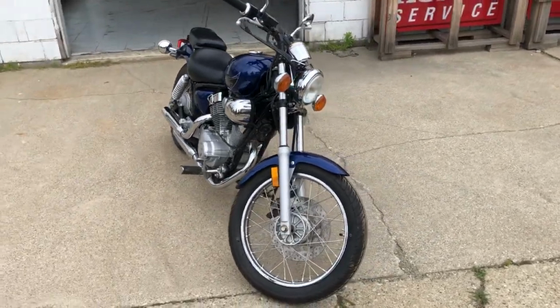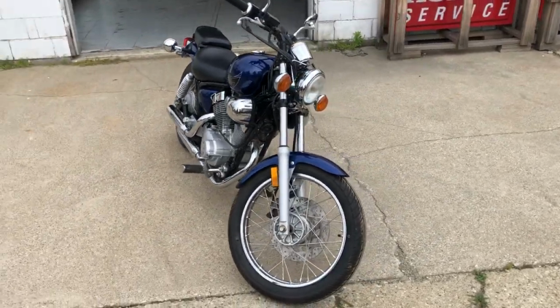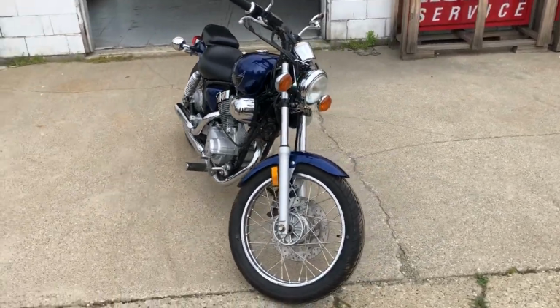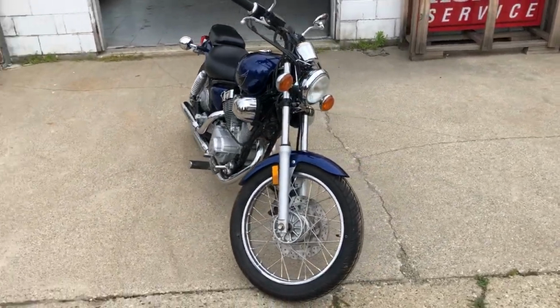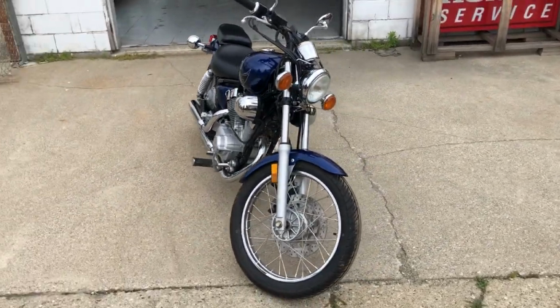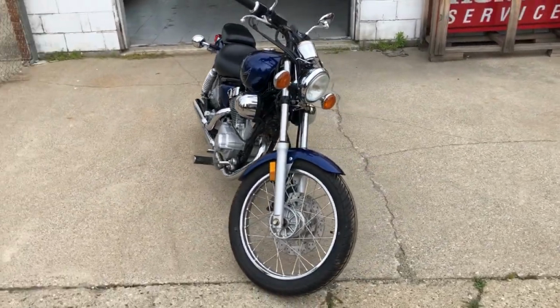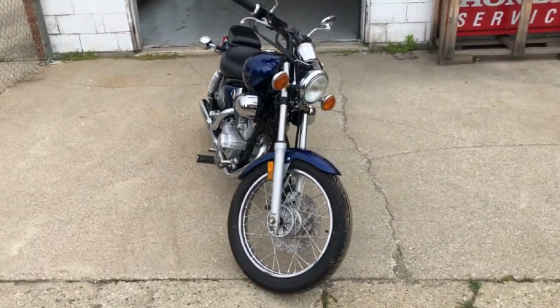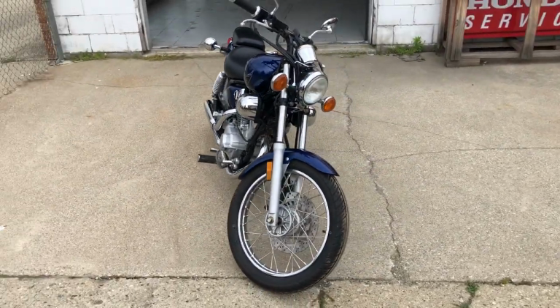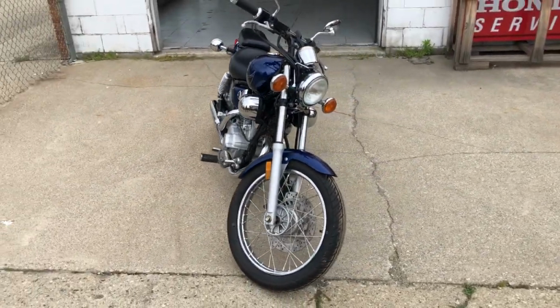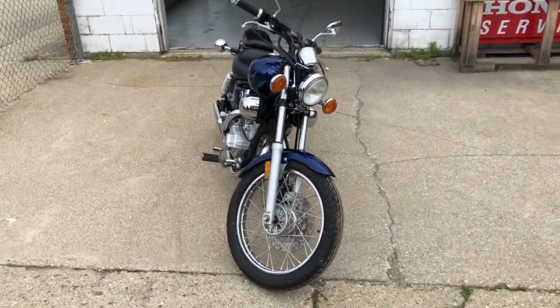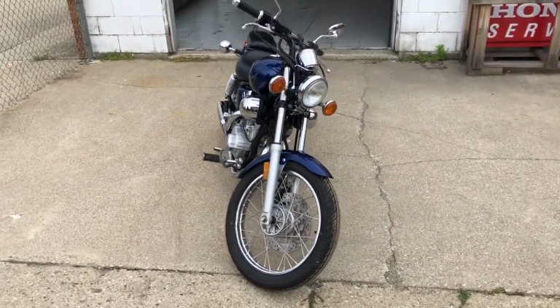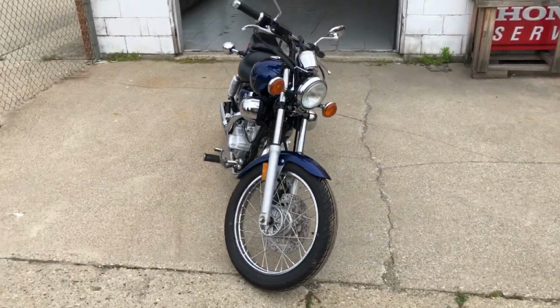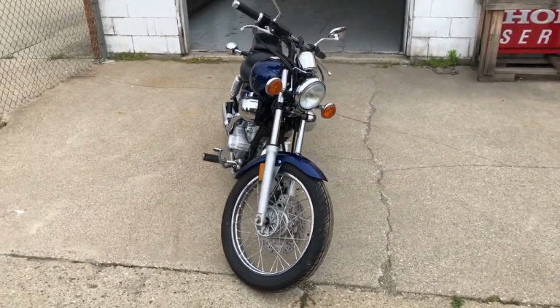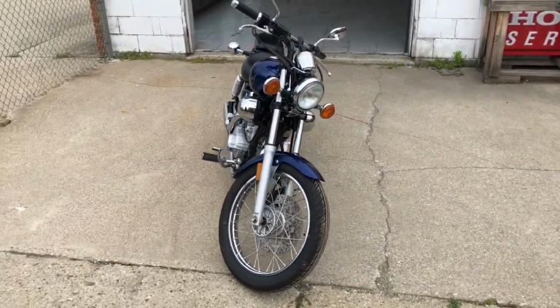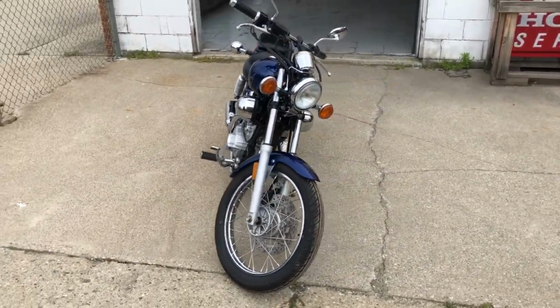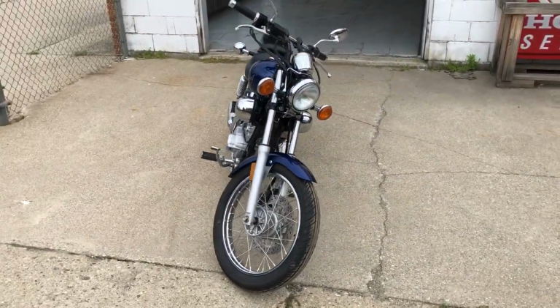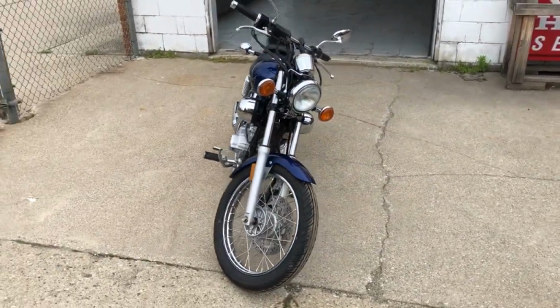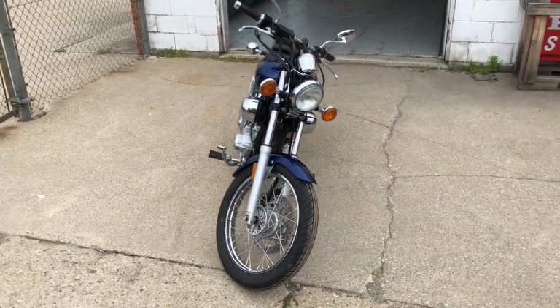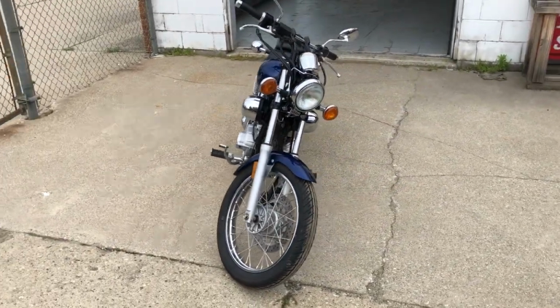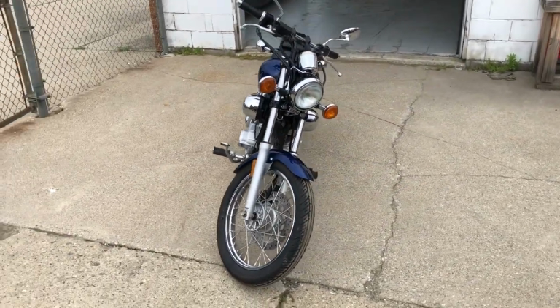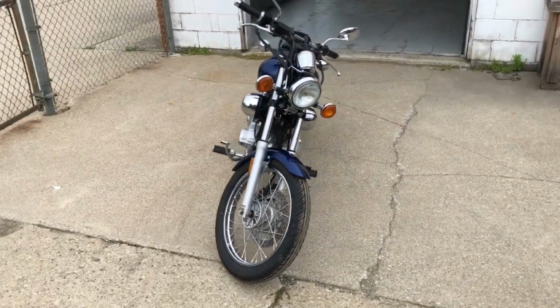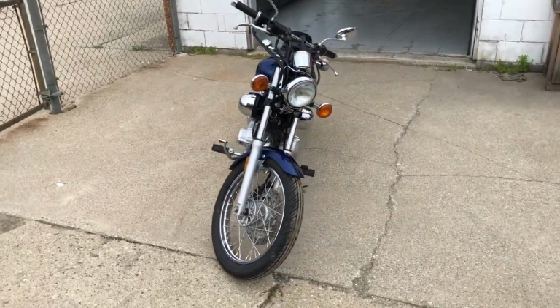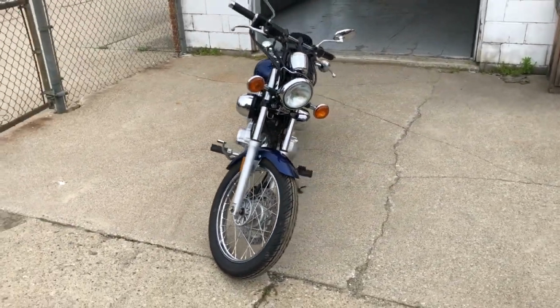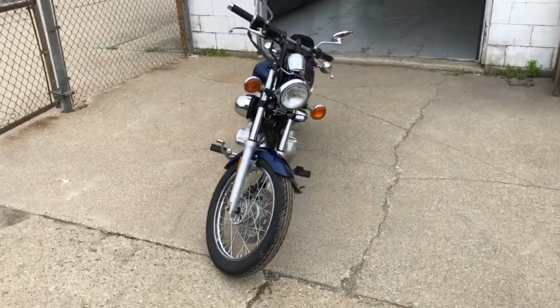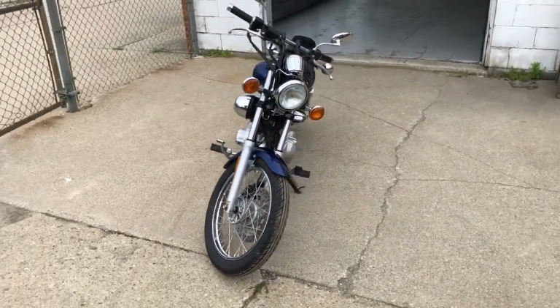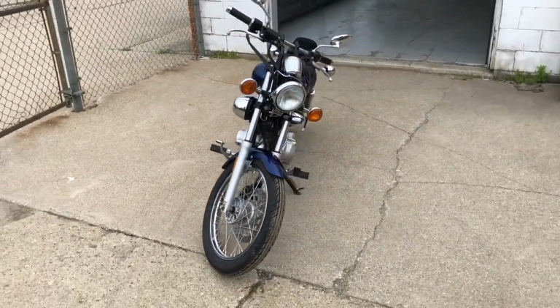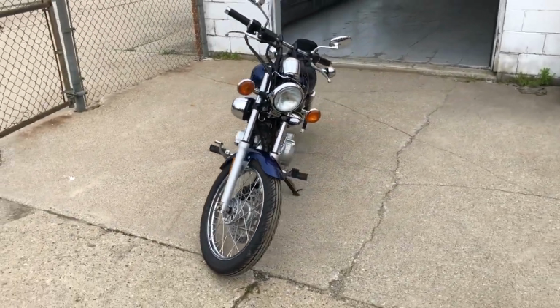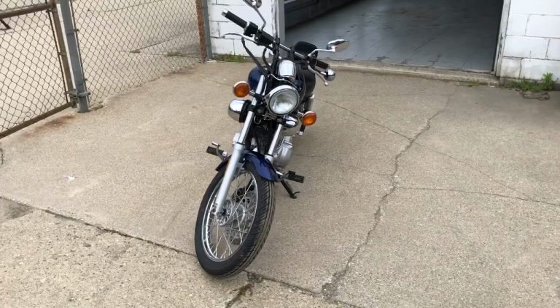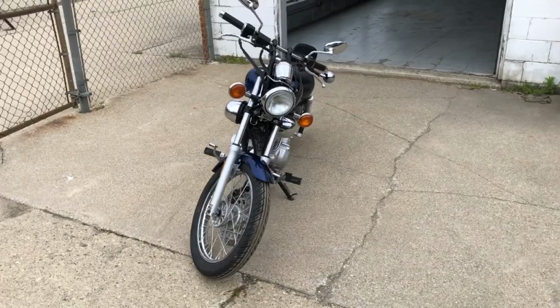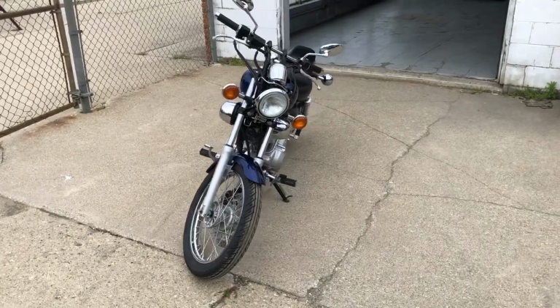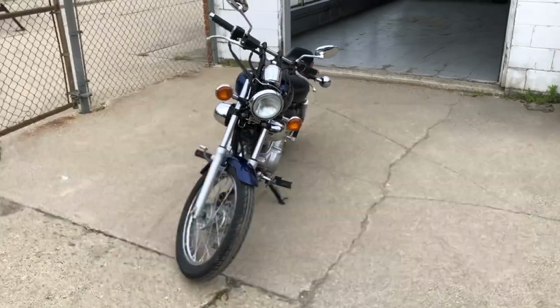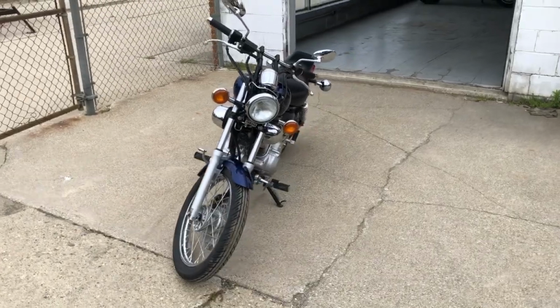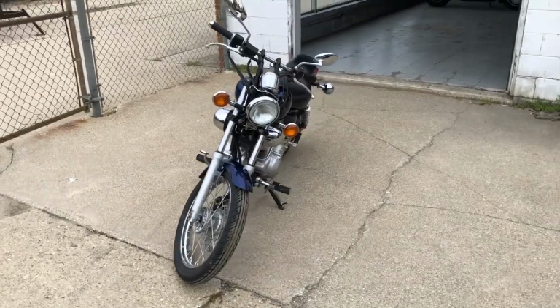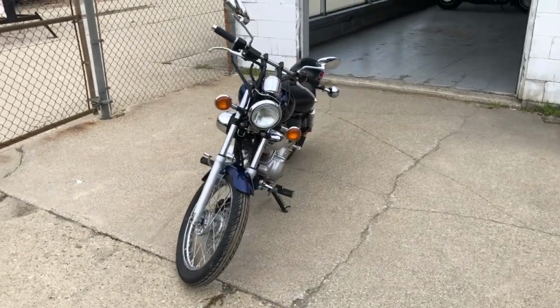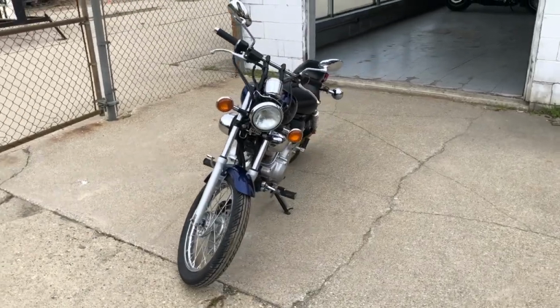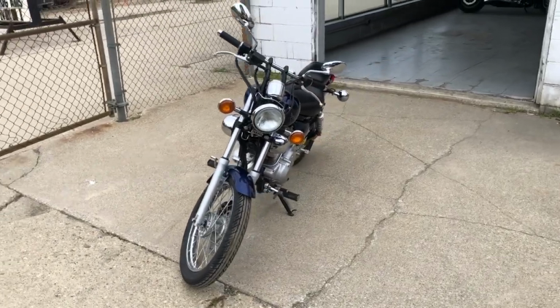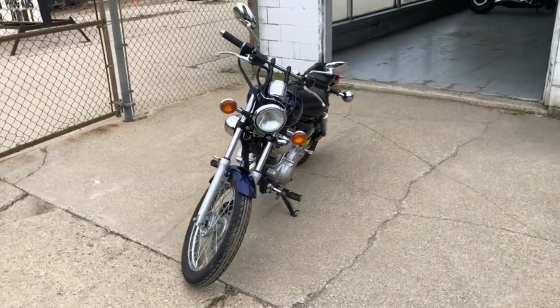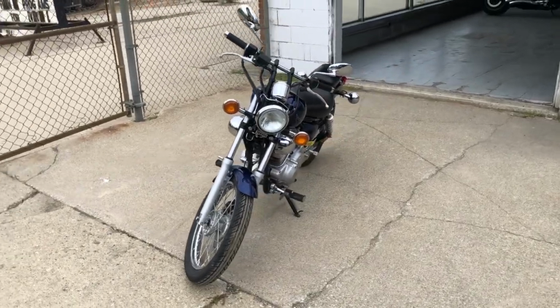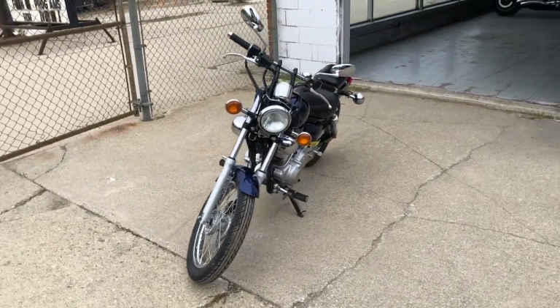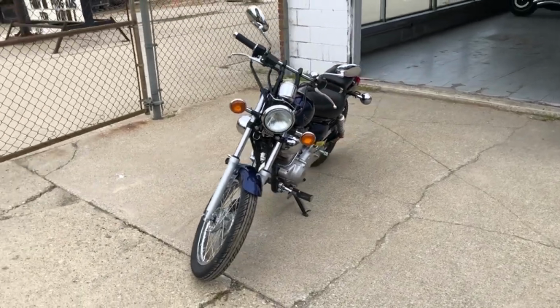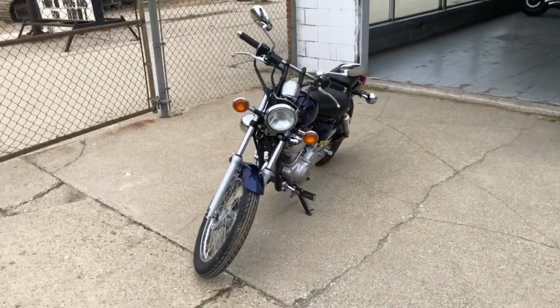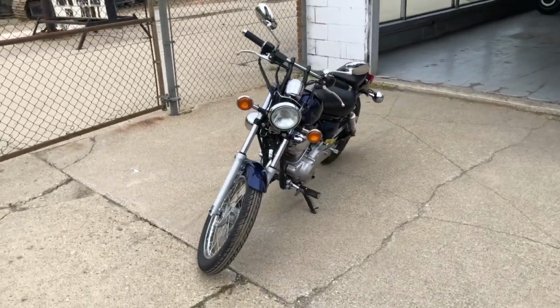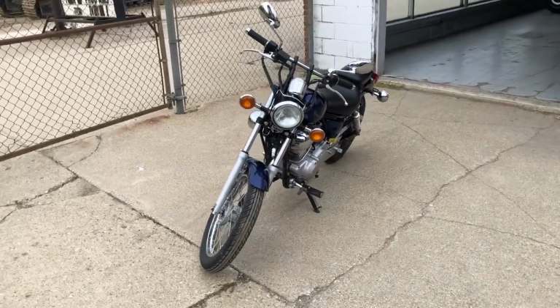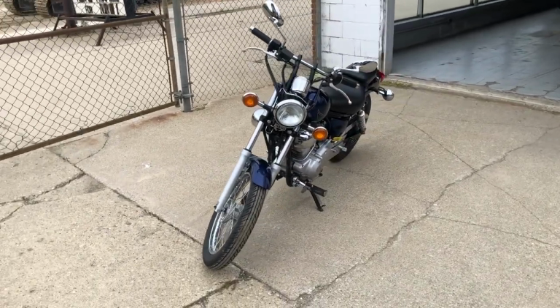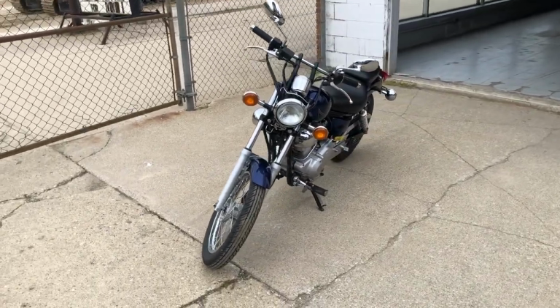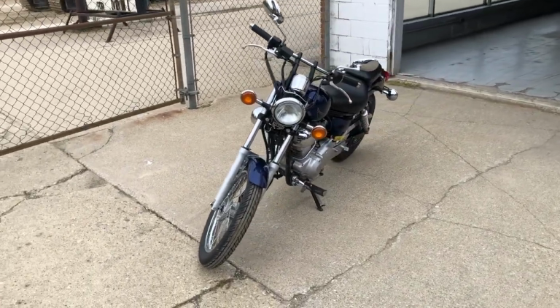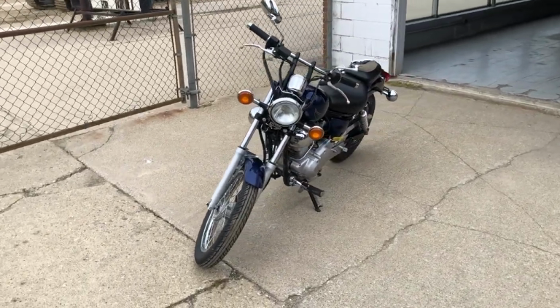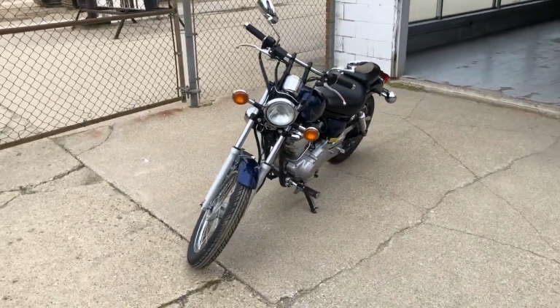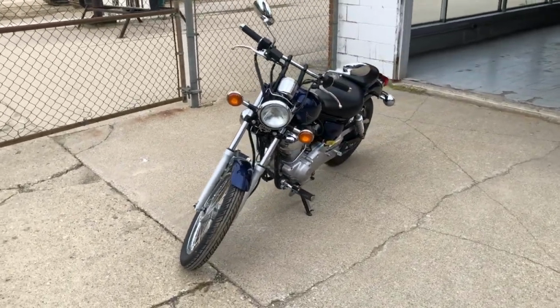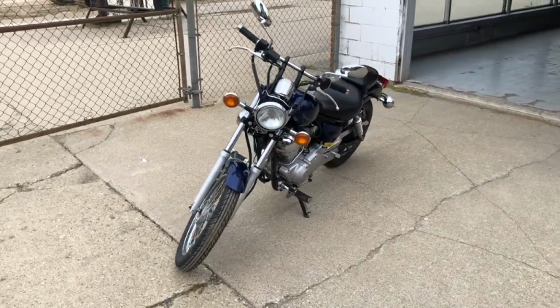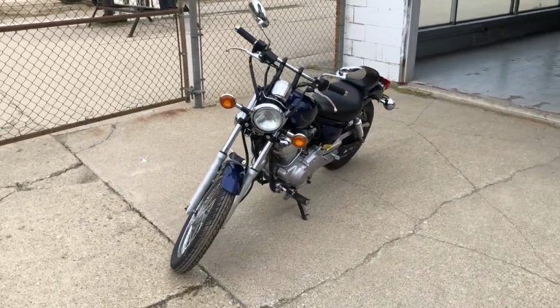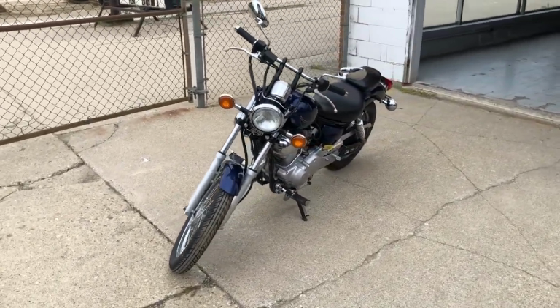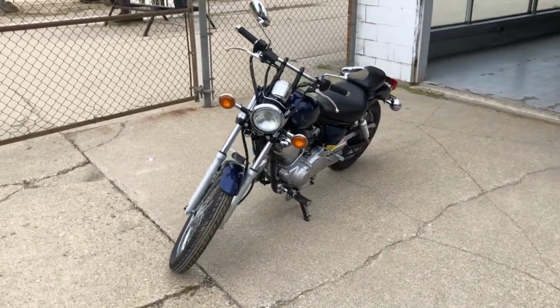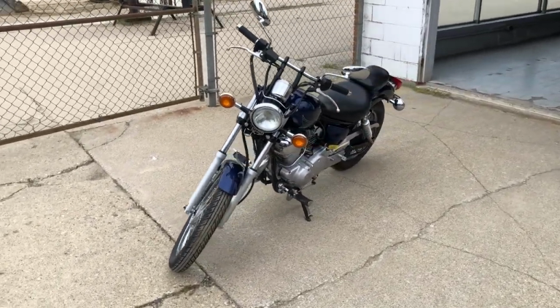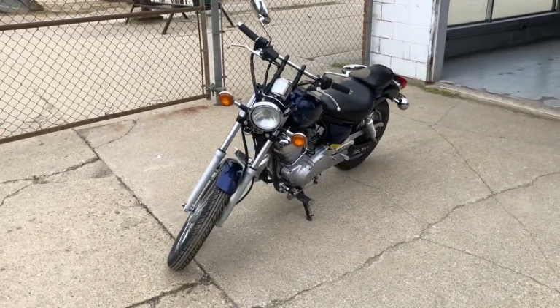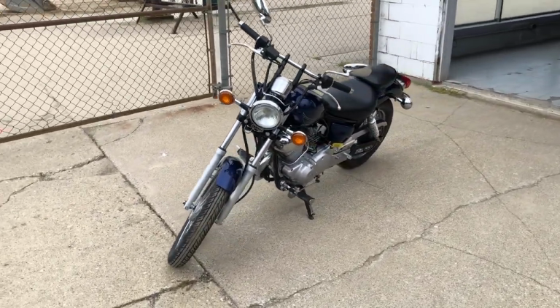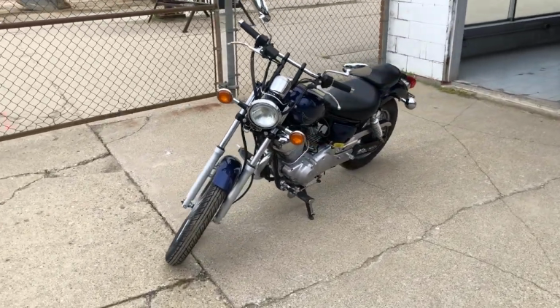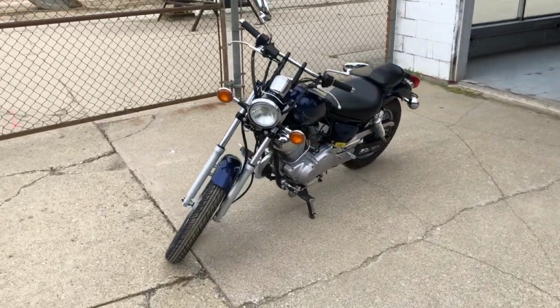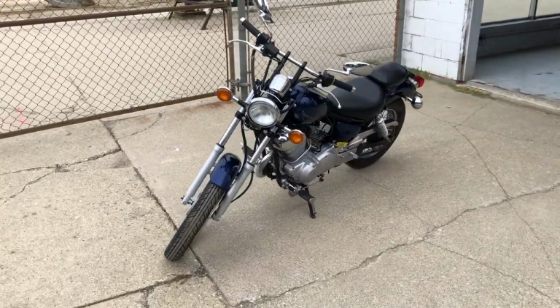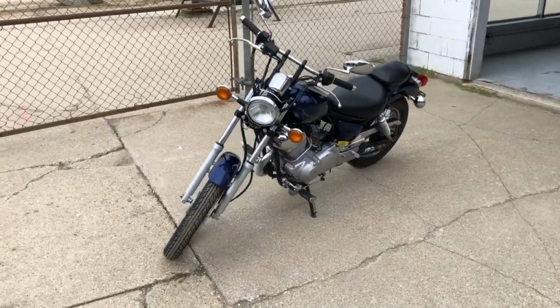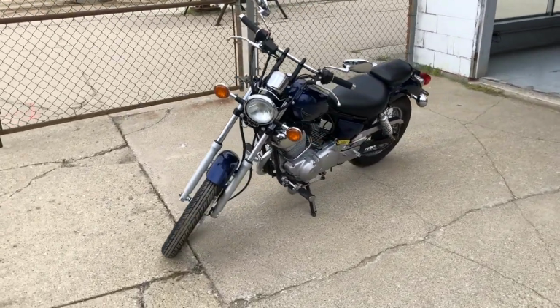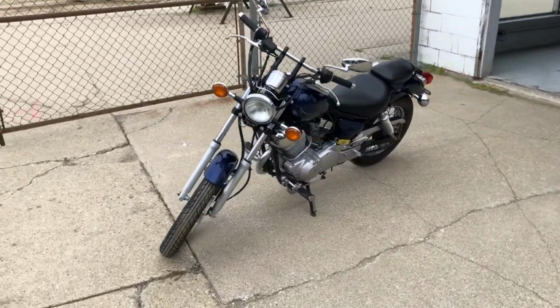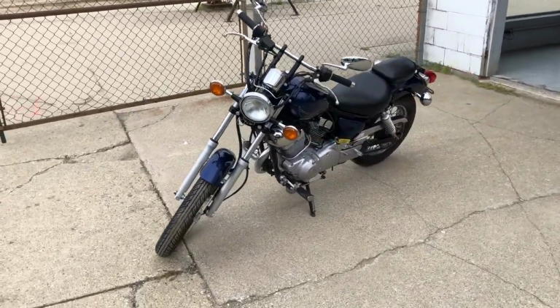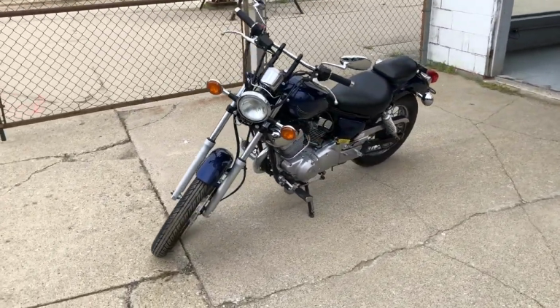Just serviced at a factory authorized Yamaha dealership, inspected, all the fluids have been changed, this thing's tuned up and ready to ride. Runs strong, everything works.